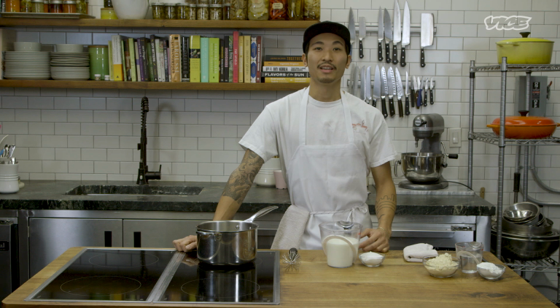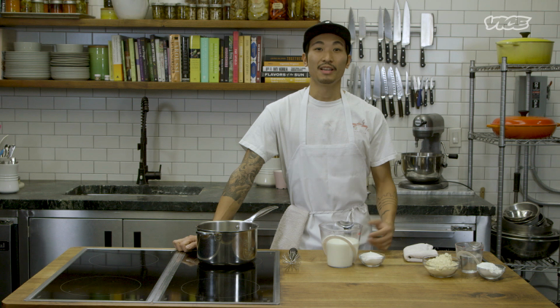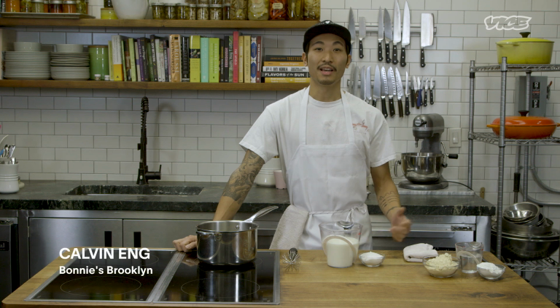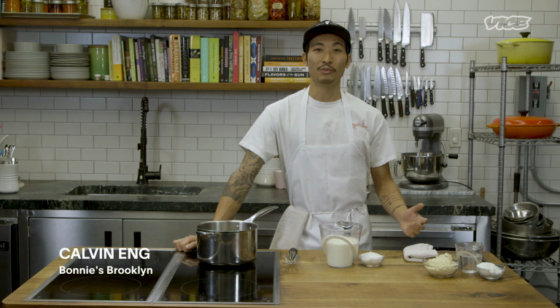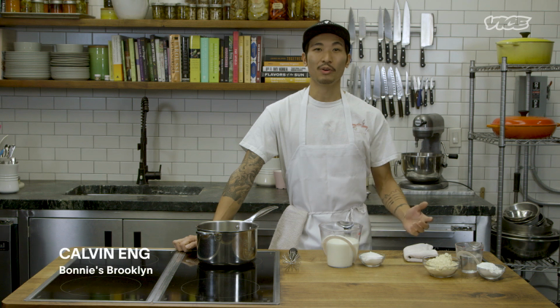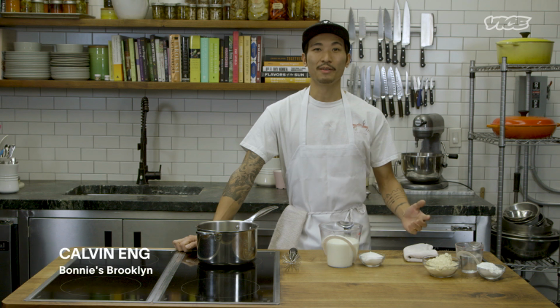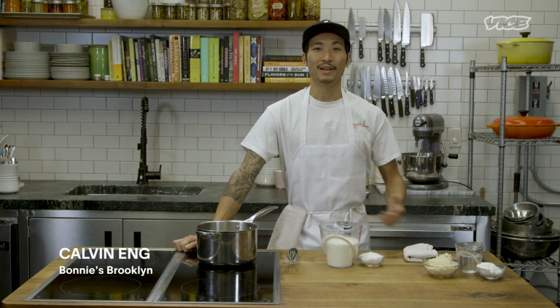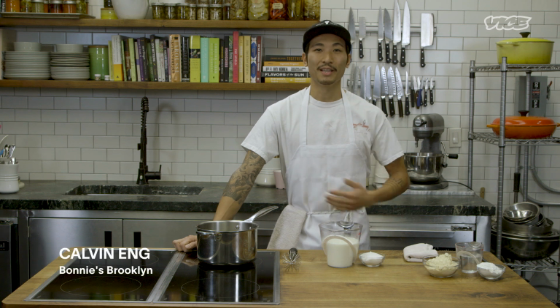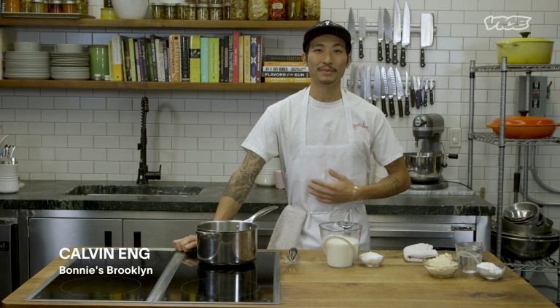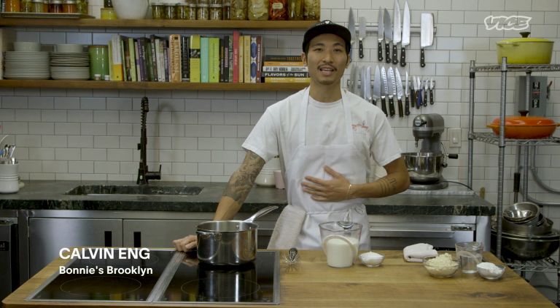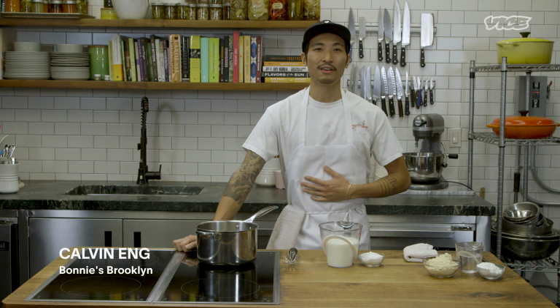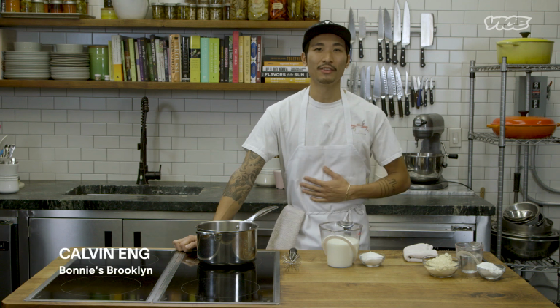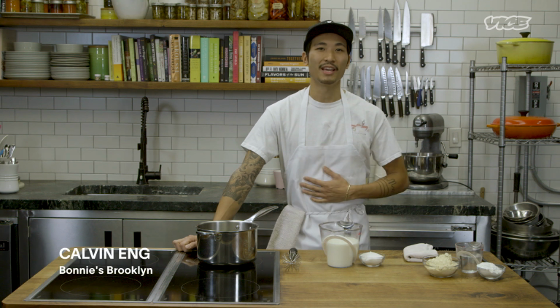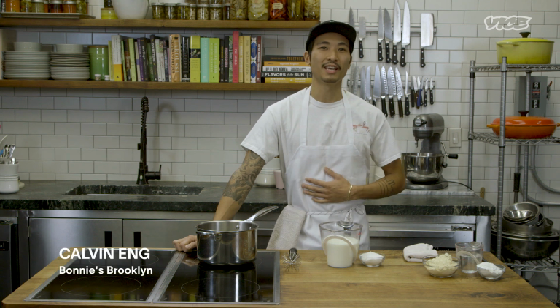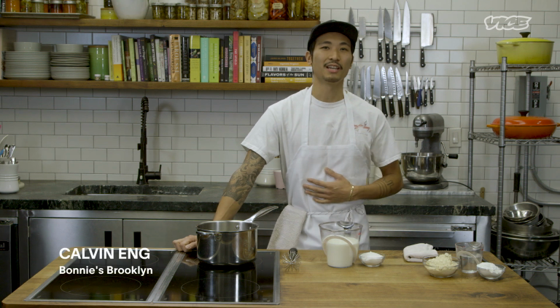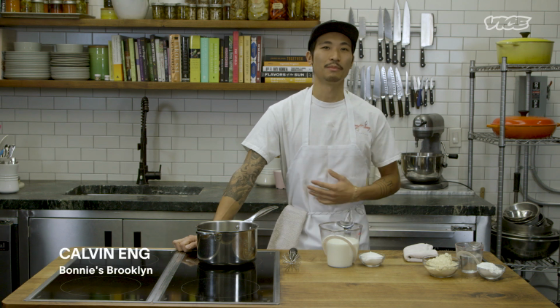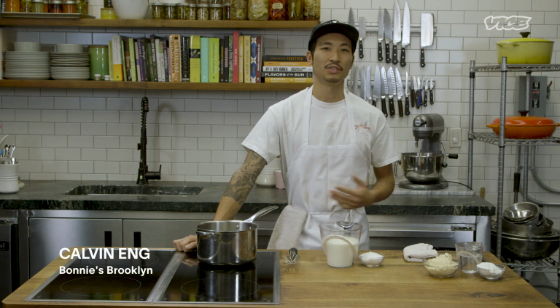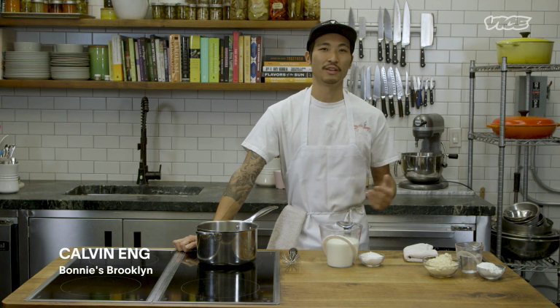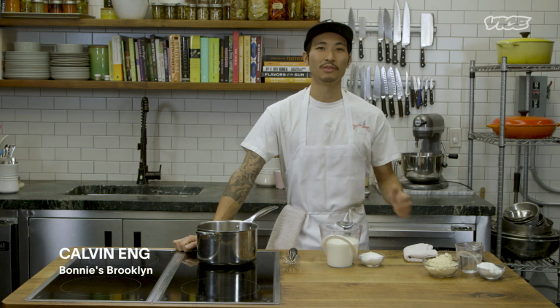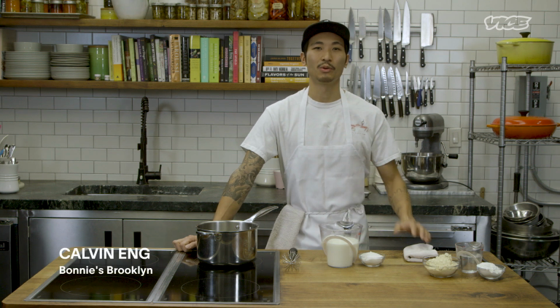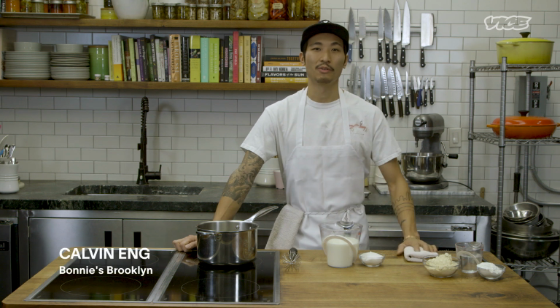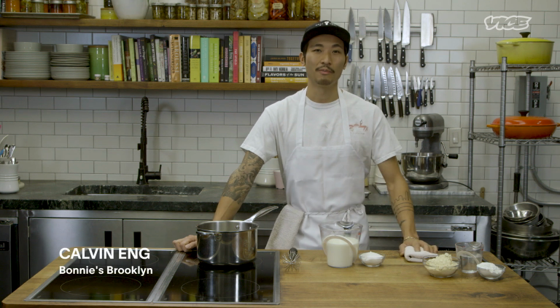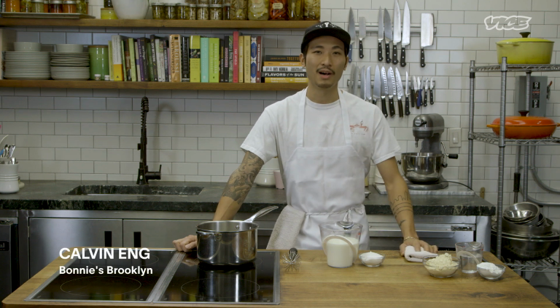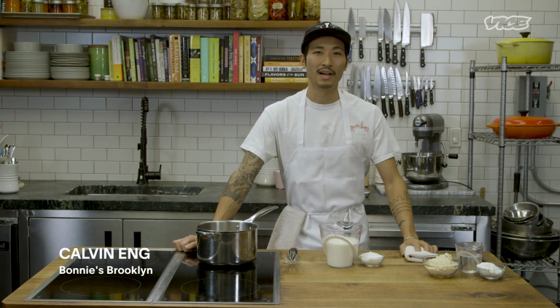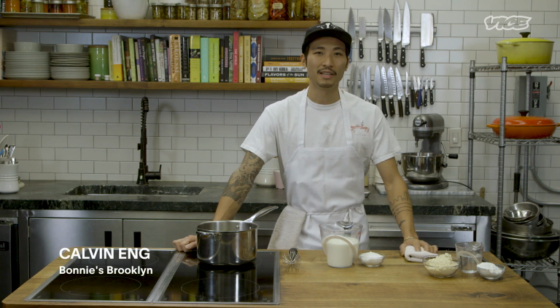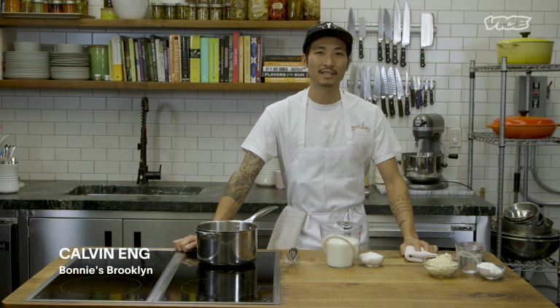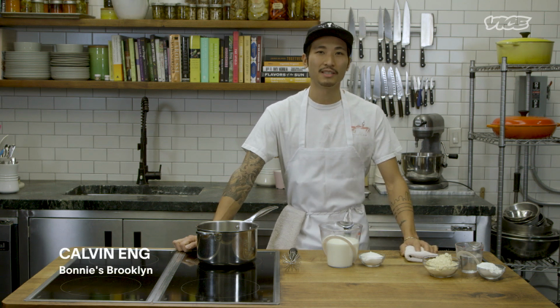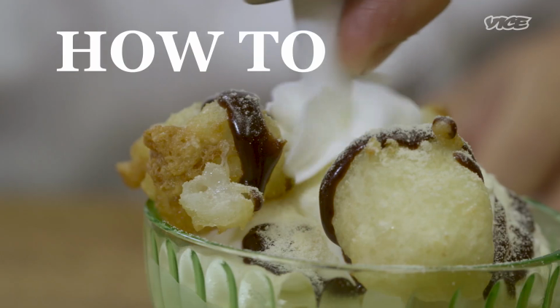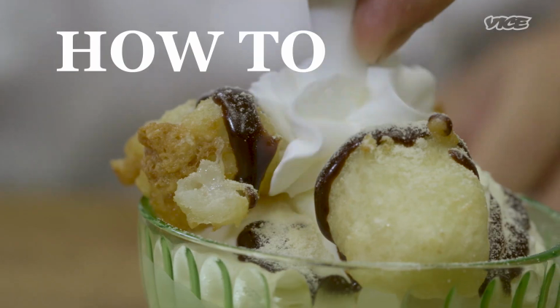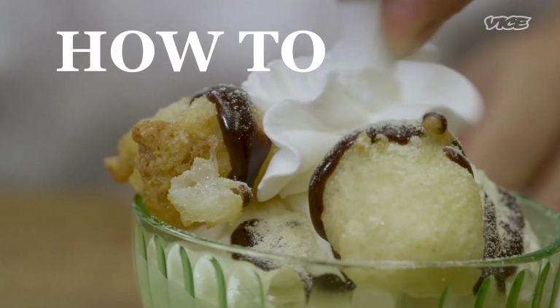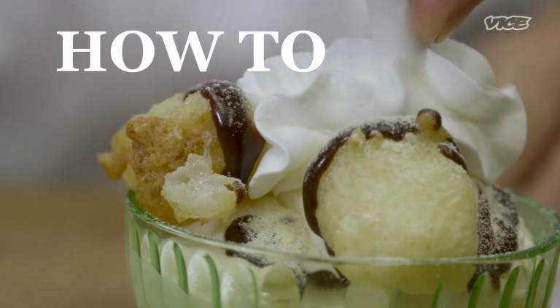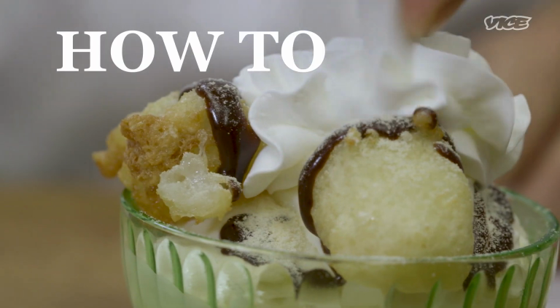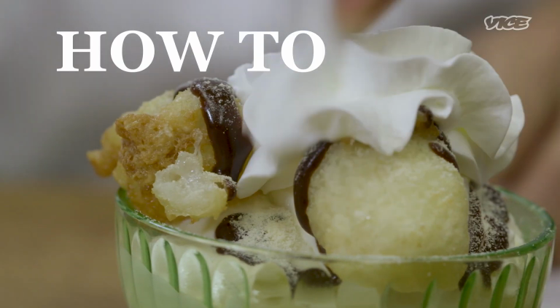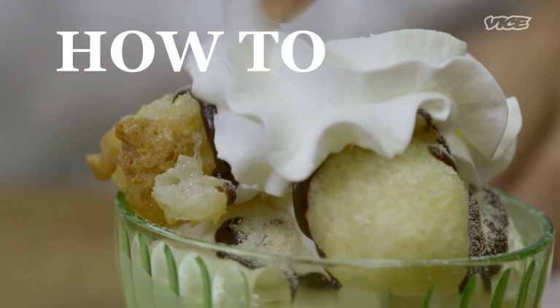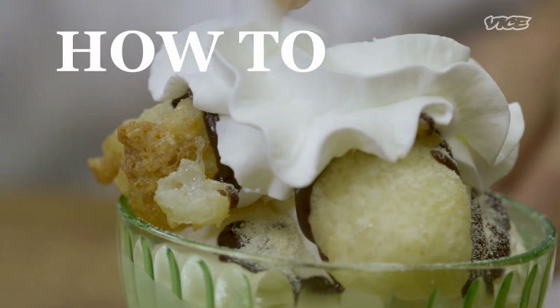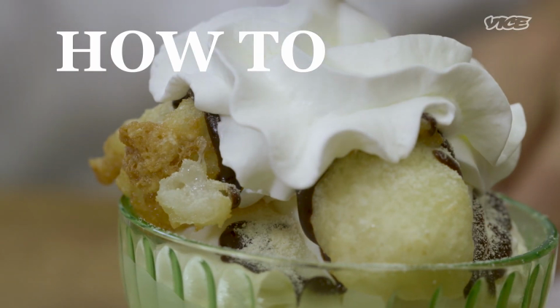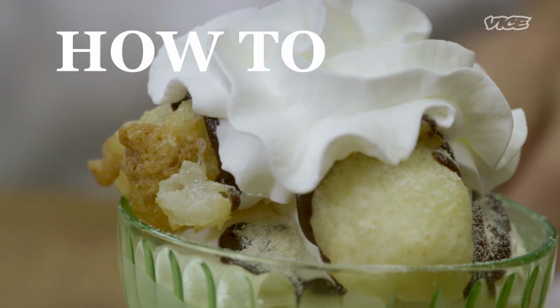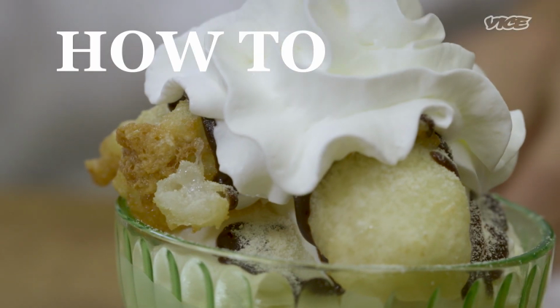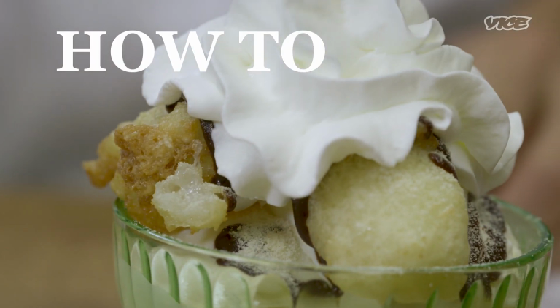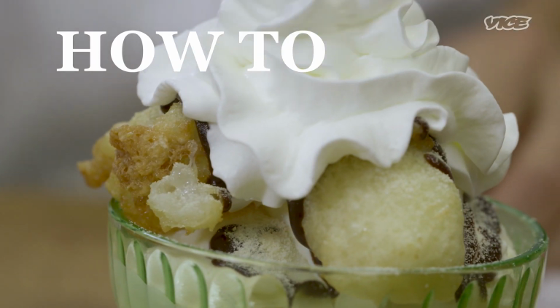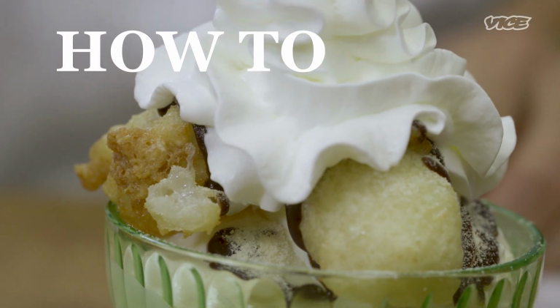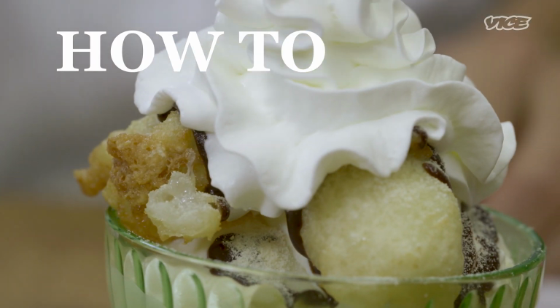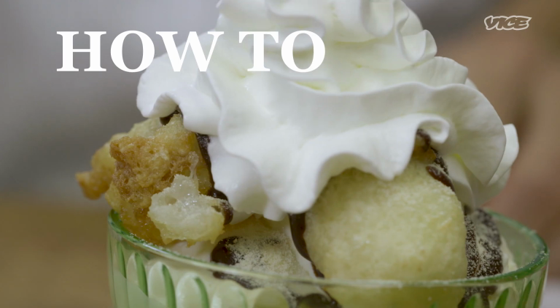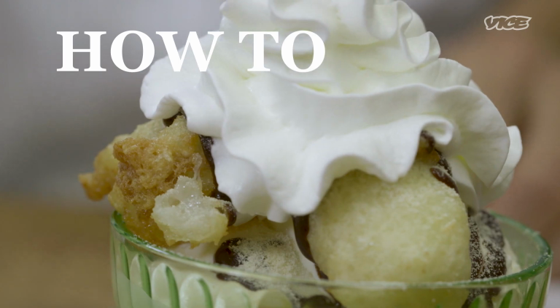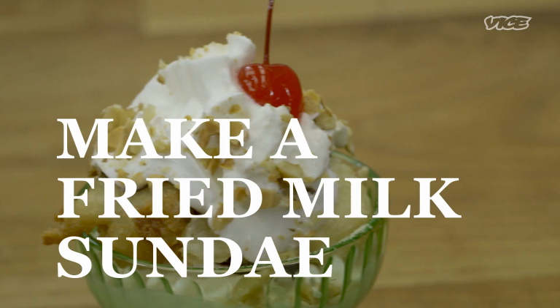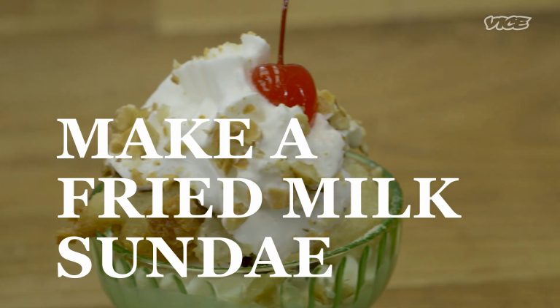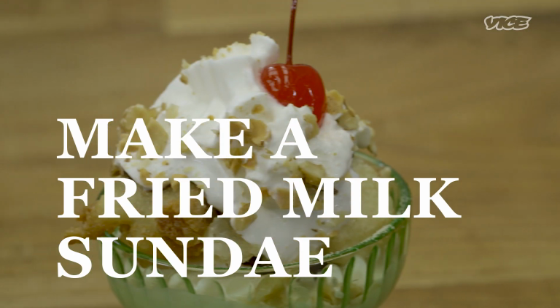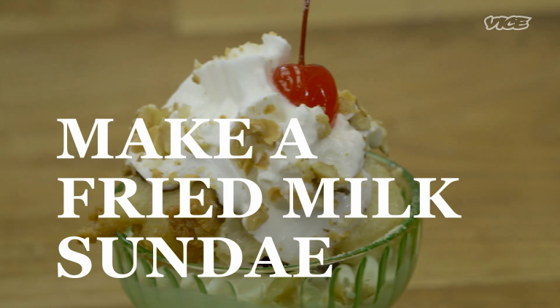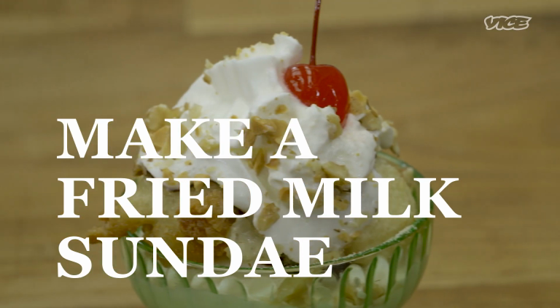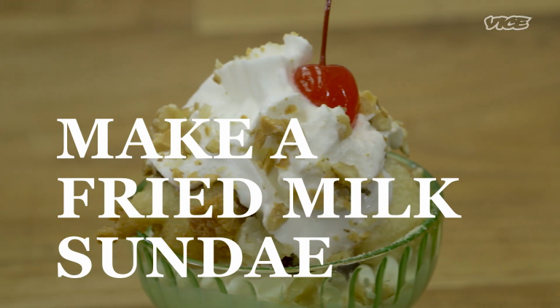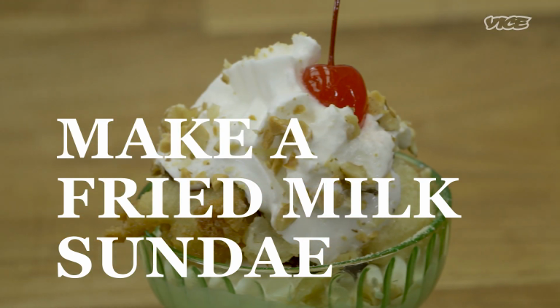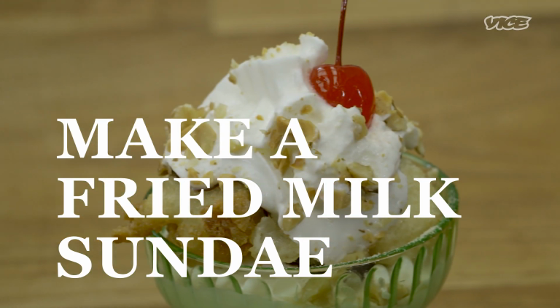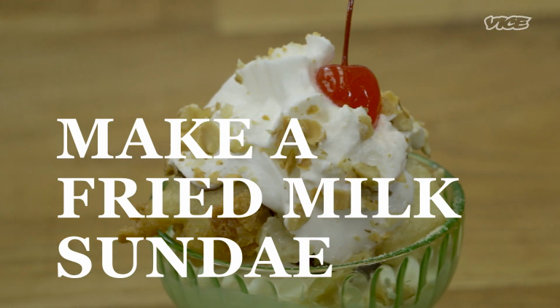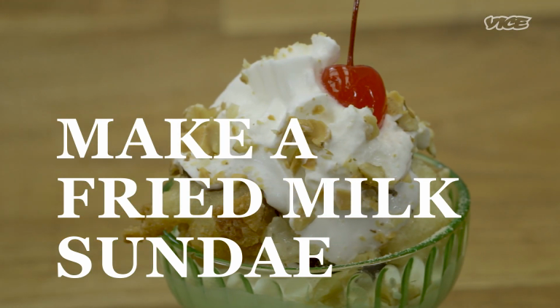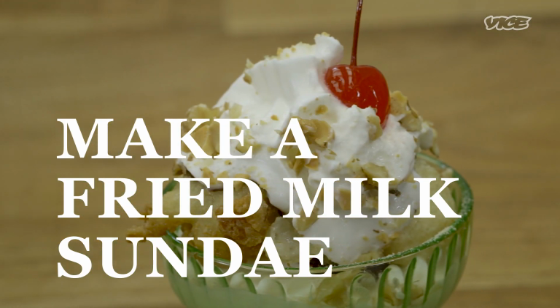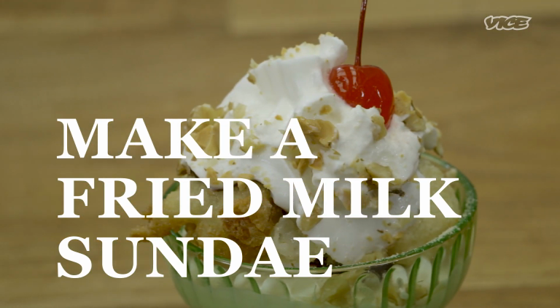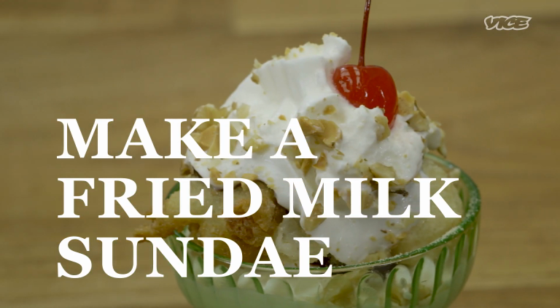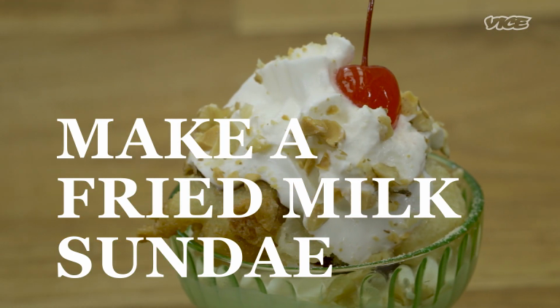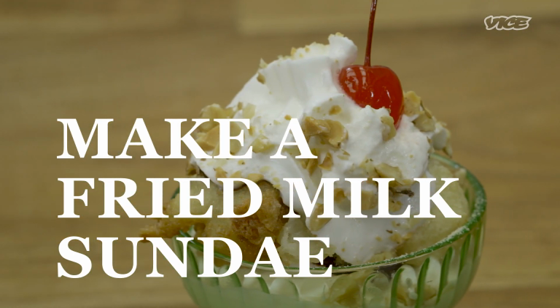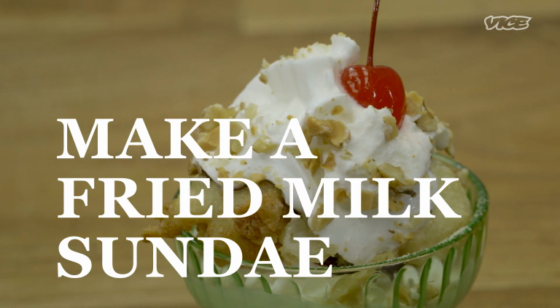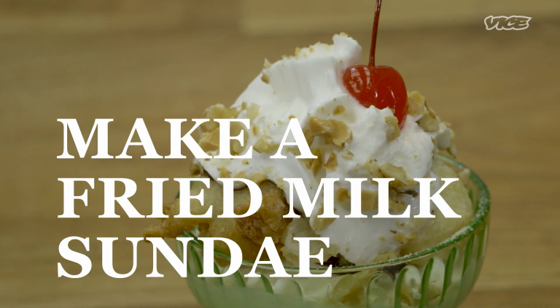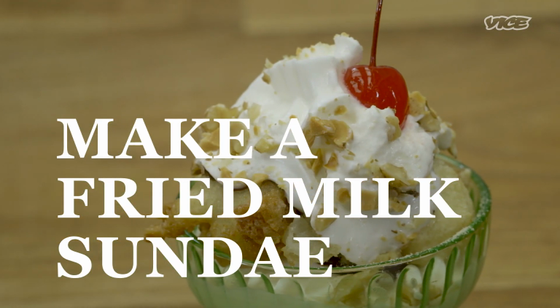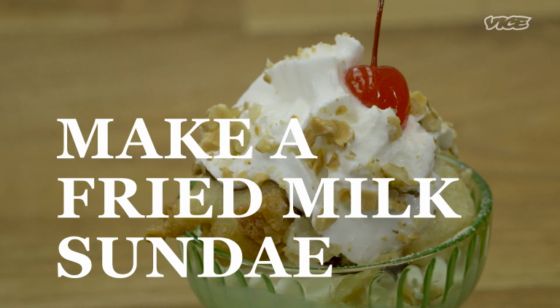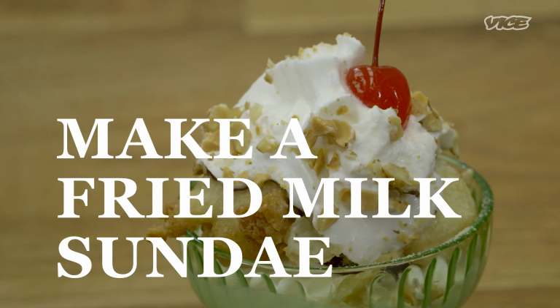Hey, everyone. My name is Calvin Eng. I'm the chef and owner of Bonnie's, and today I'm going to show you how to make a fried milk sundae topped with Ovaltine hot fudge.